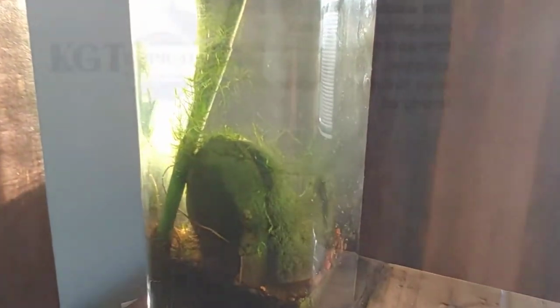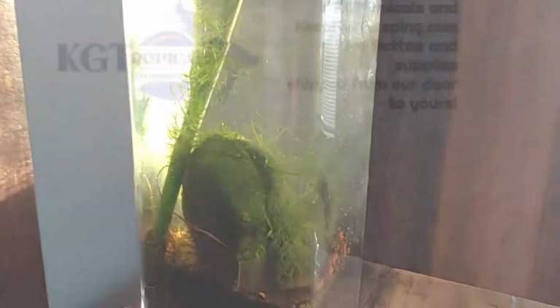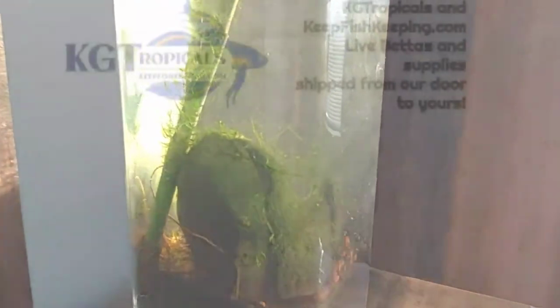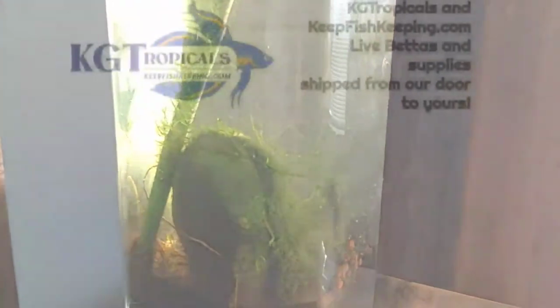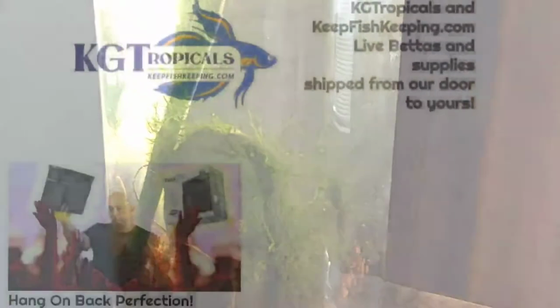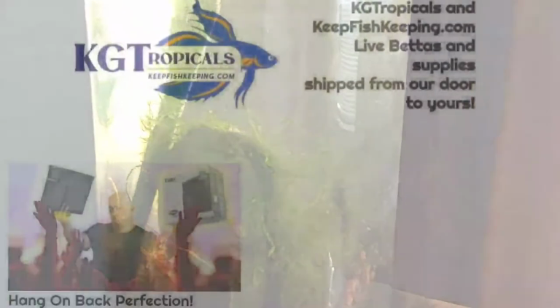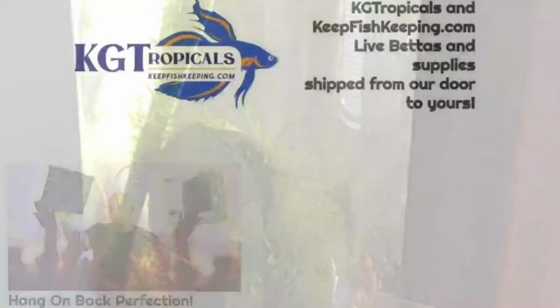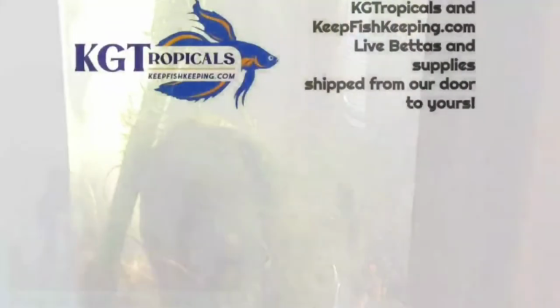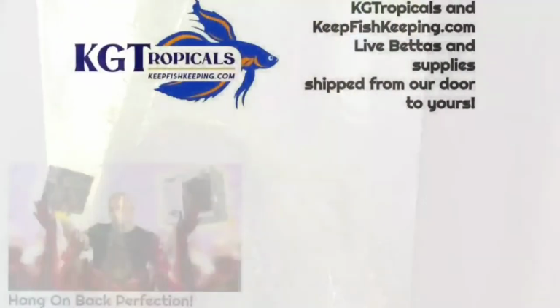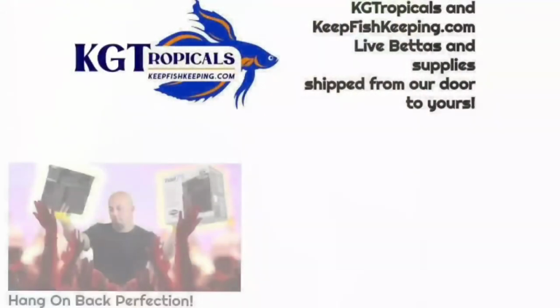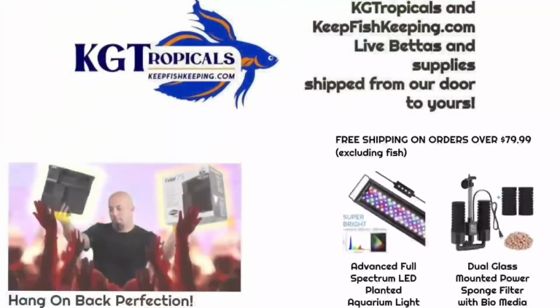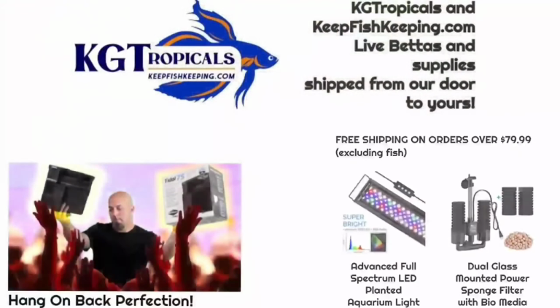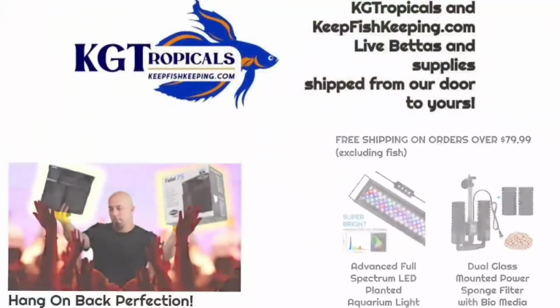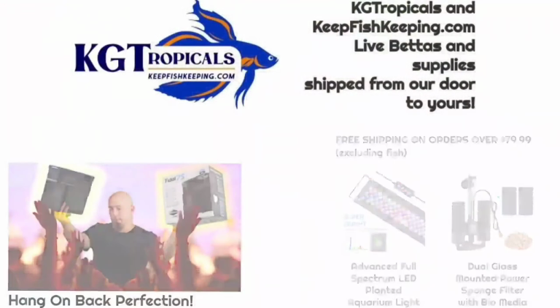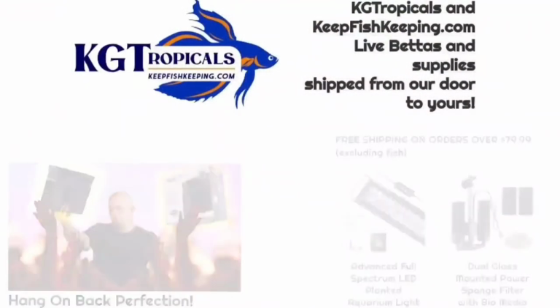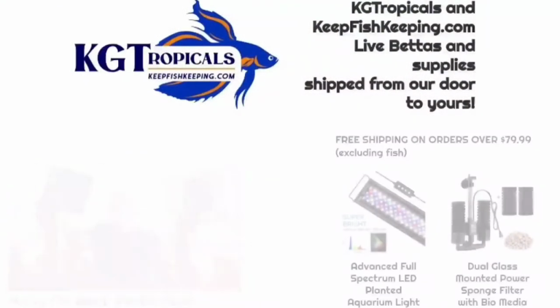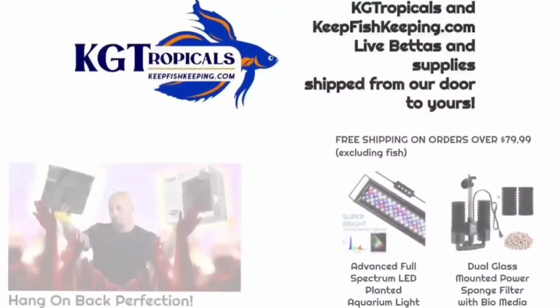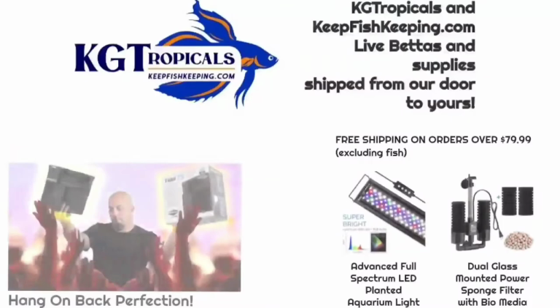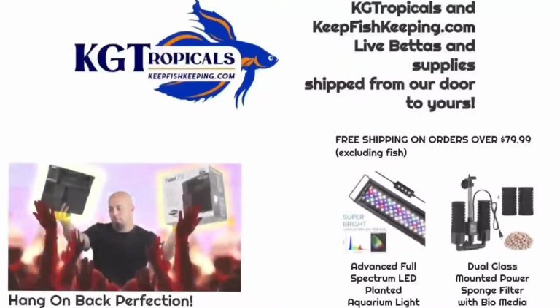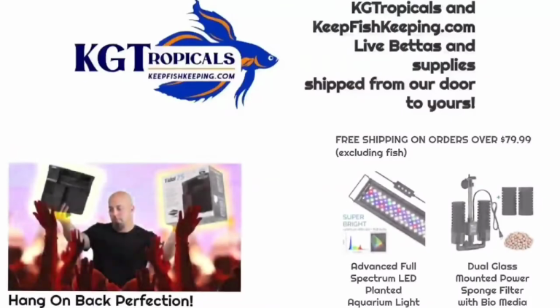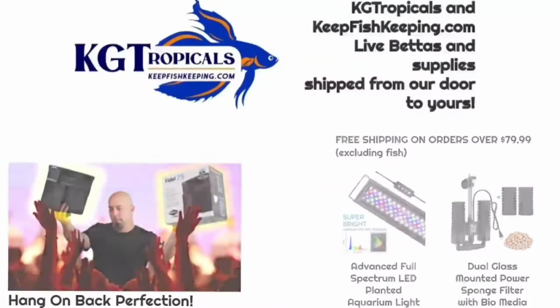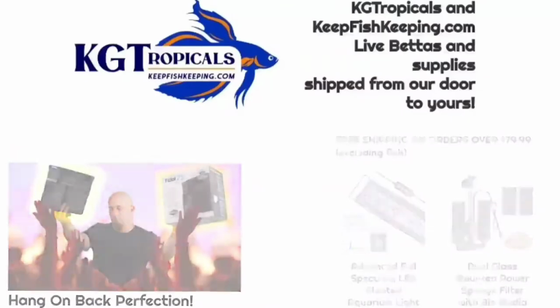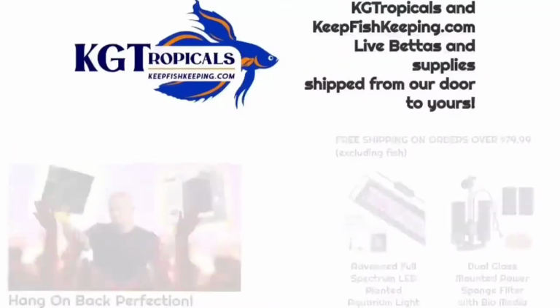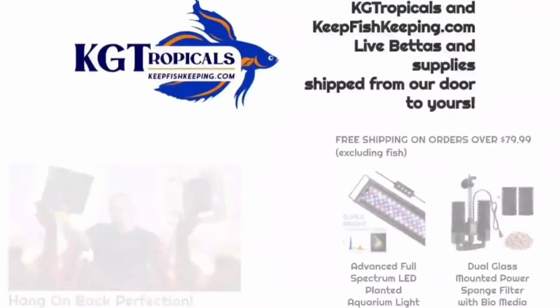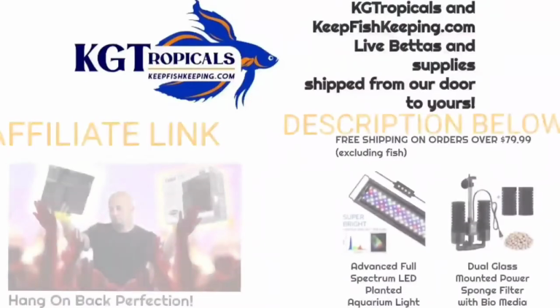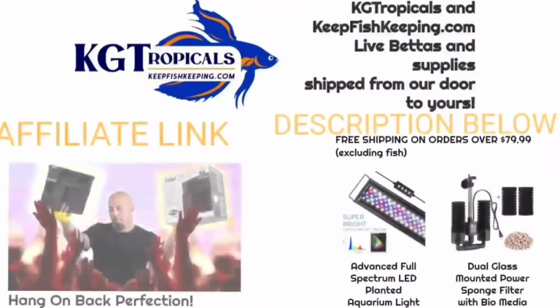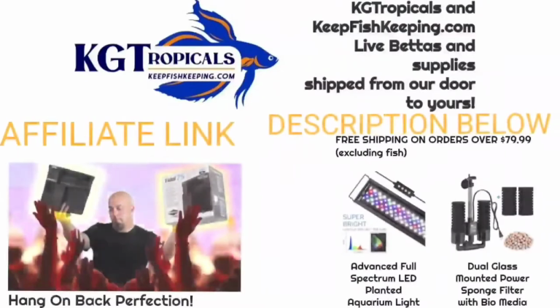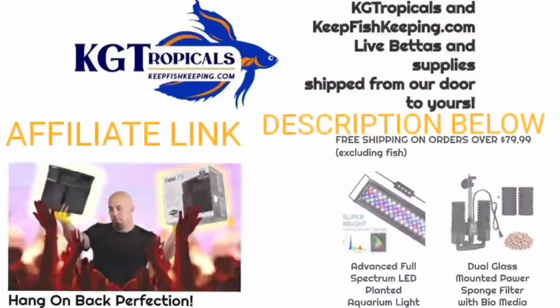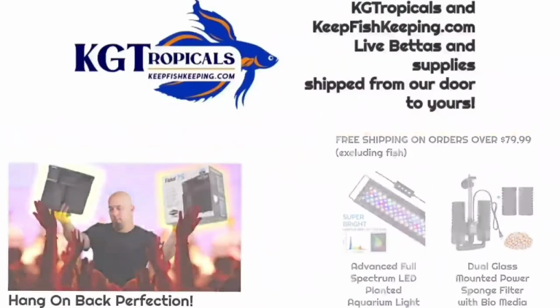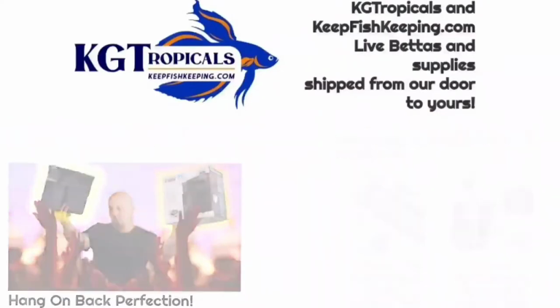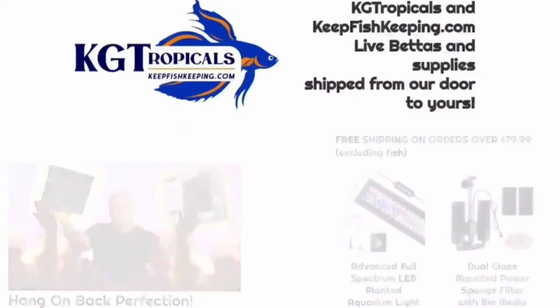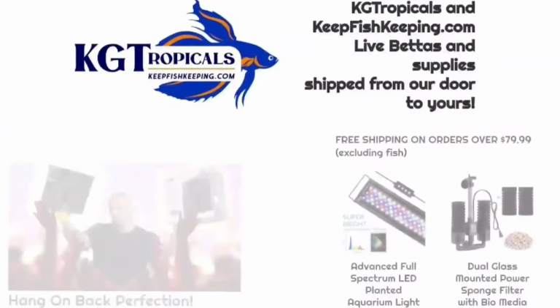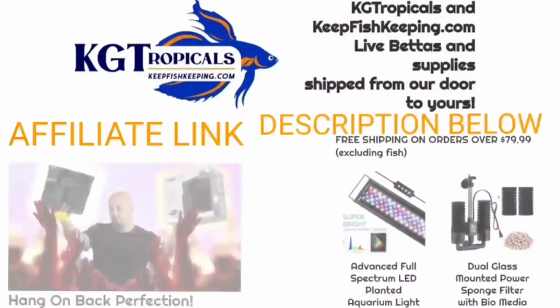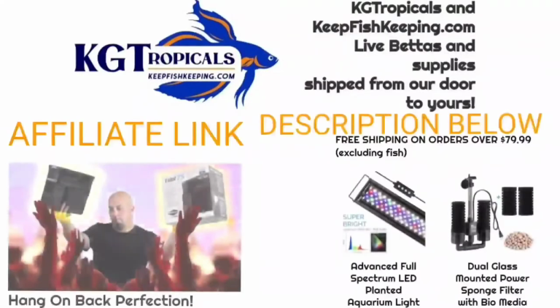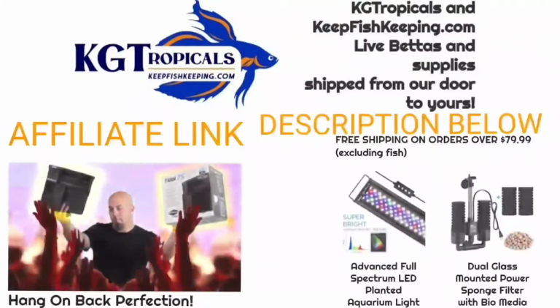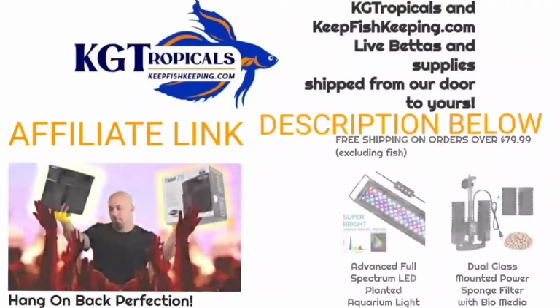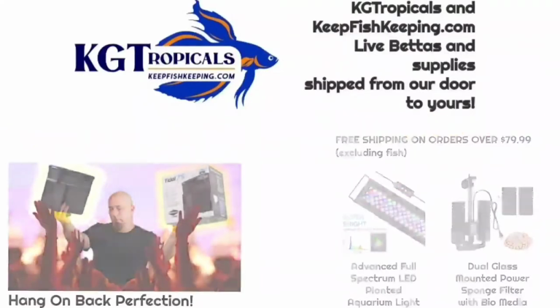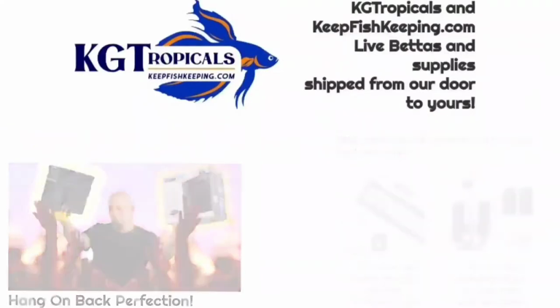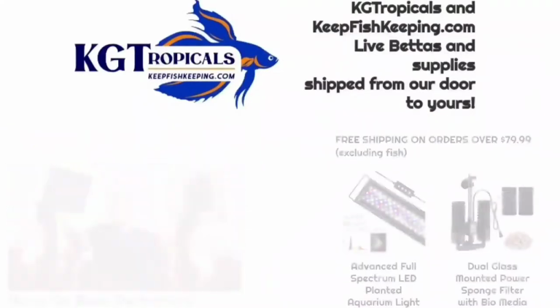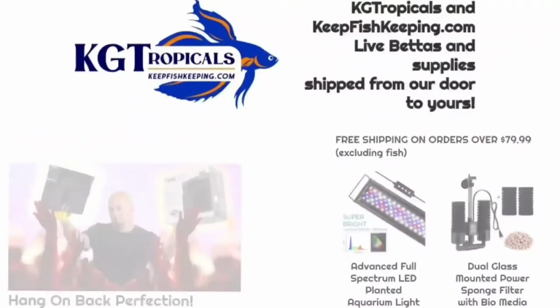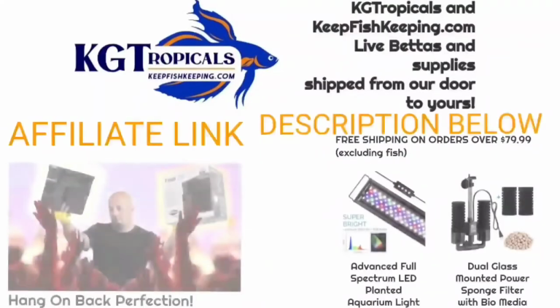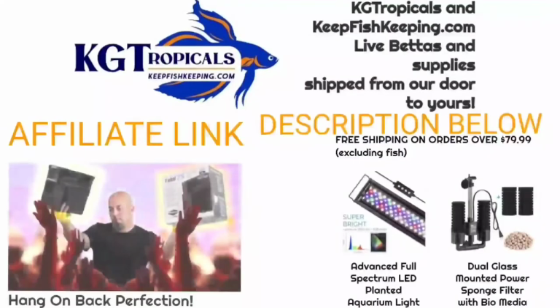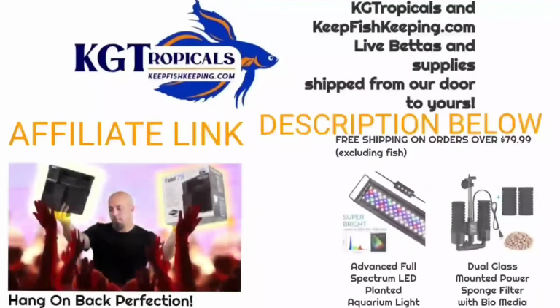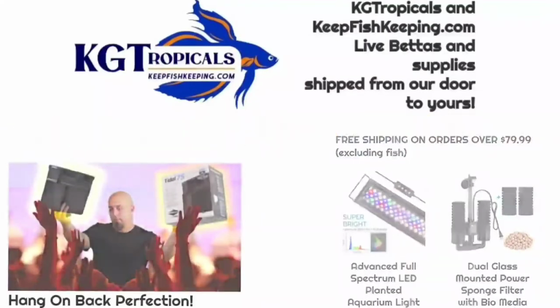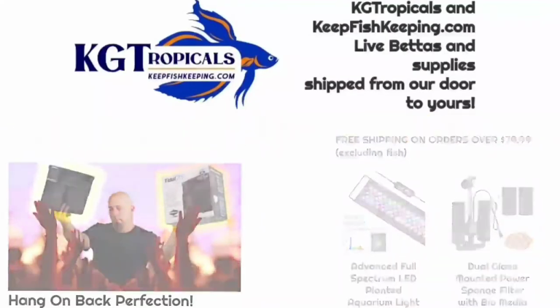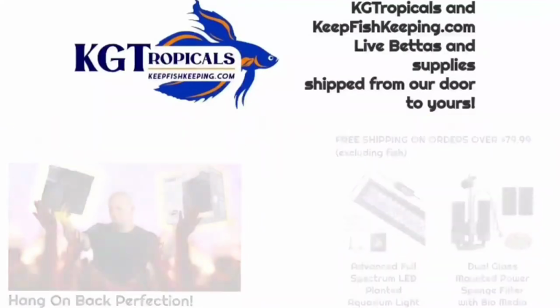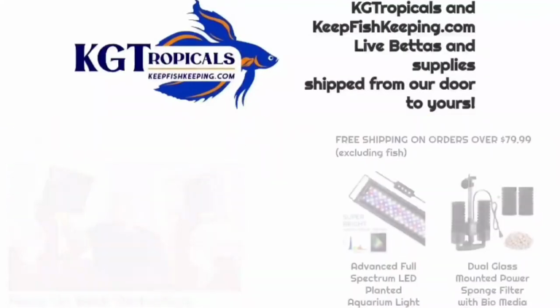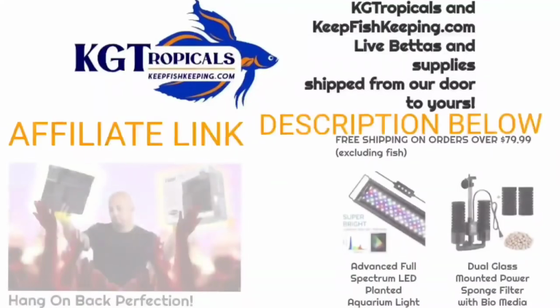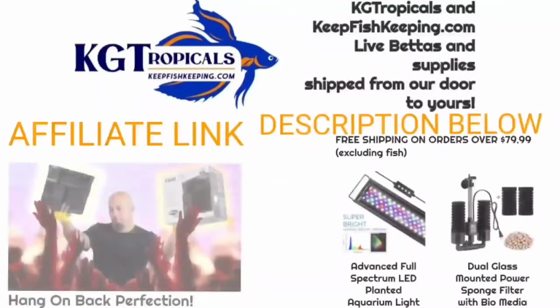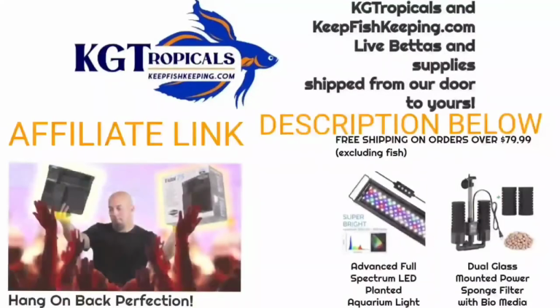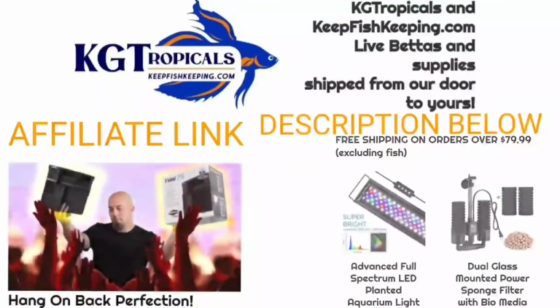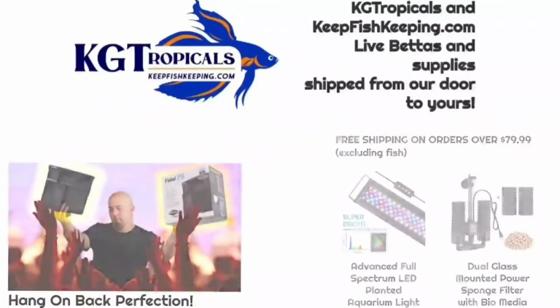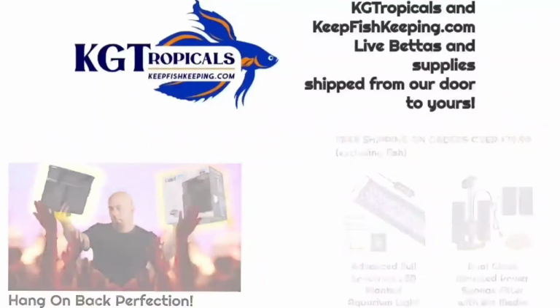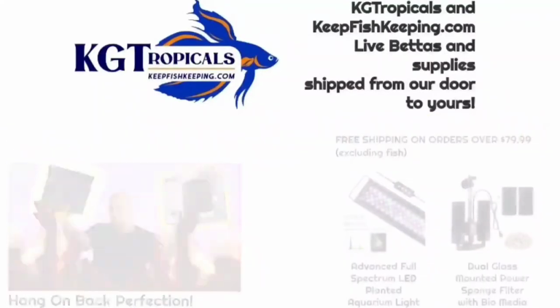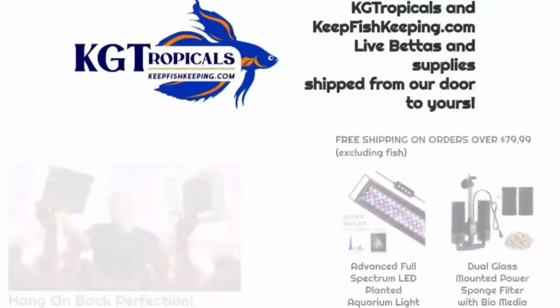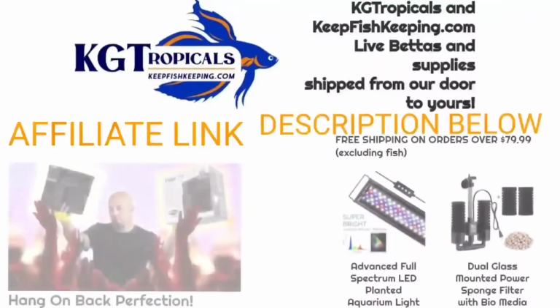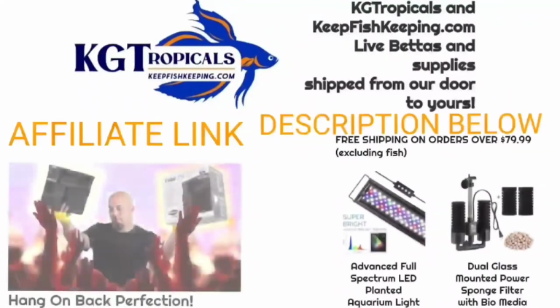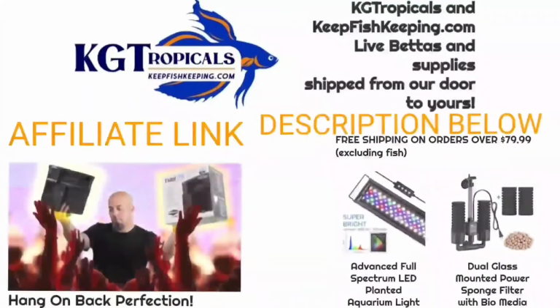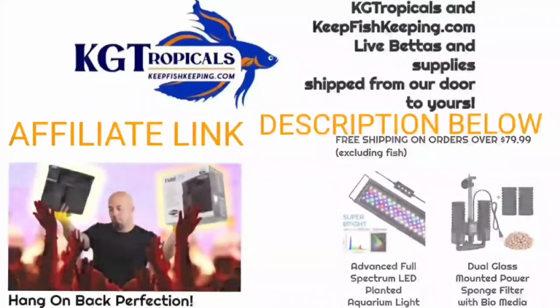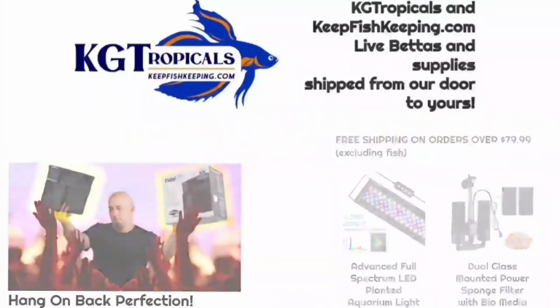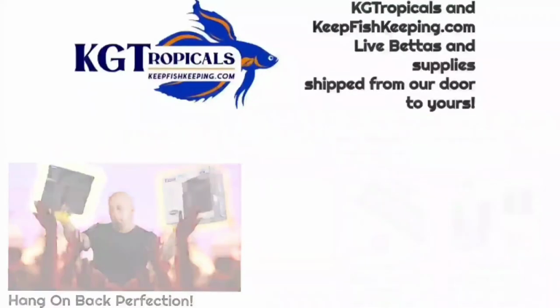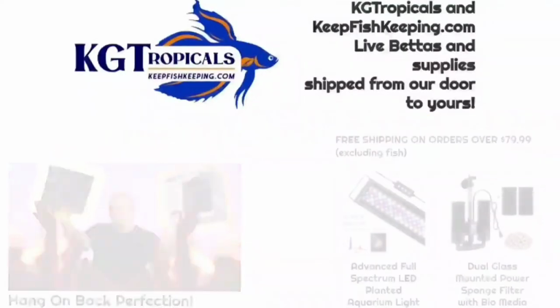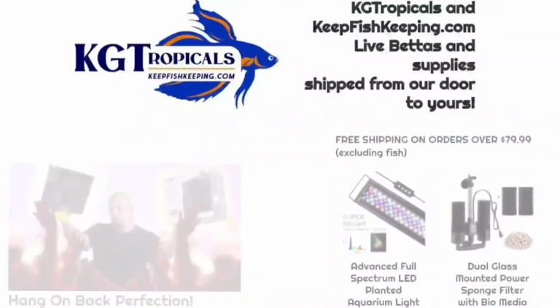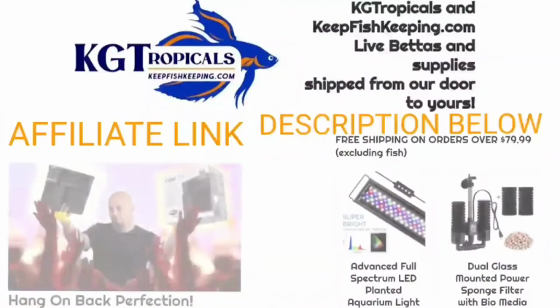Are you looking for some fishy fish stuff? Go ahead and swim on over to KG Tropicals KeepFishKeeping.com and get you some.